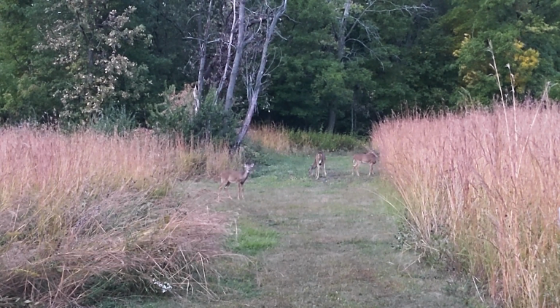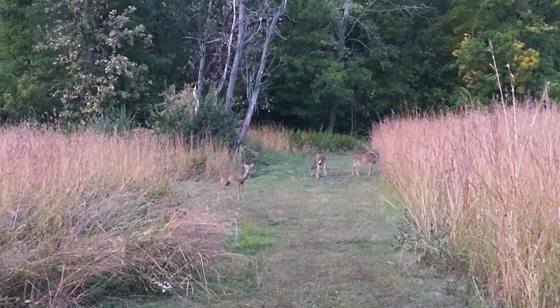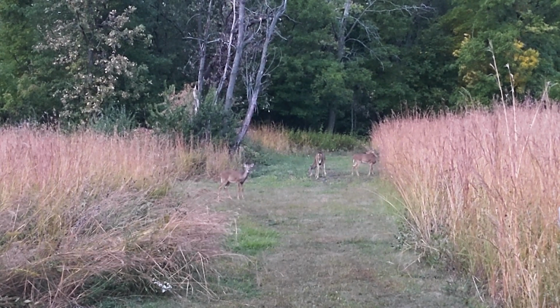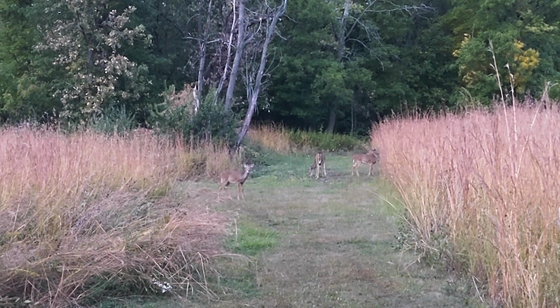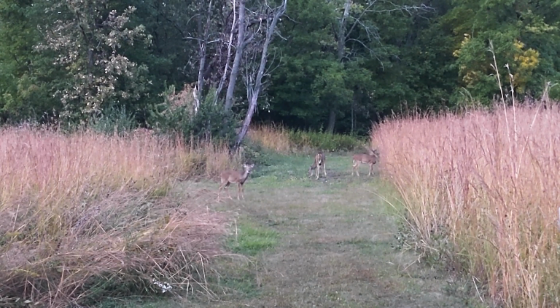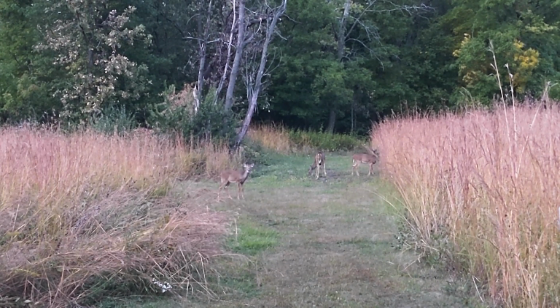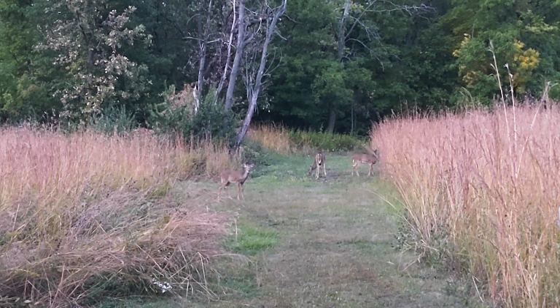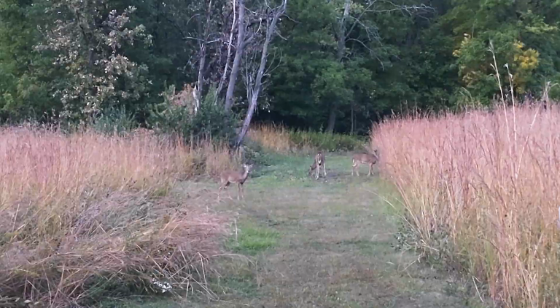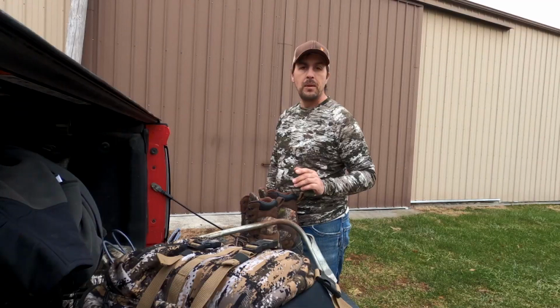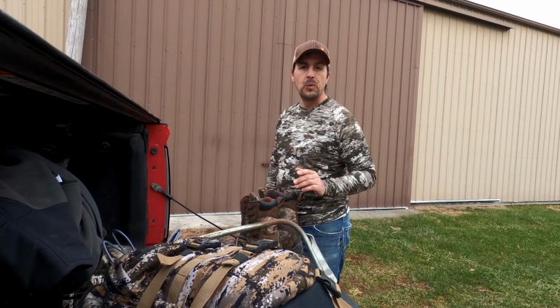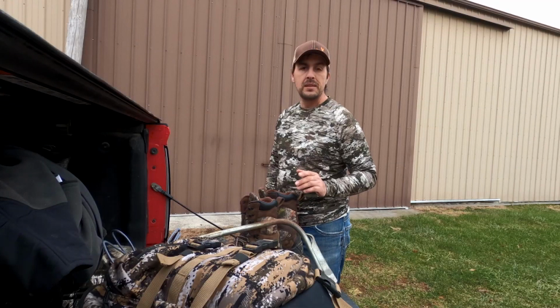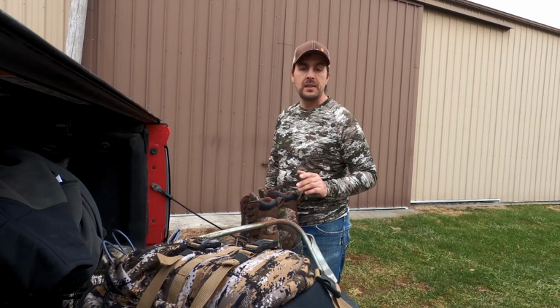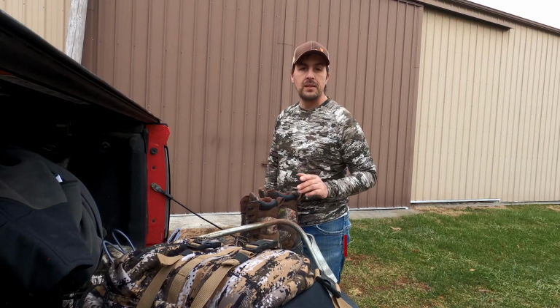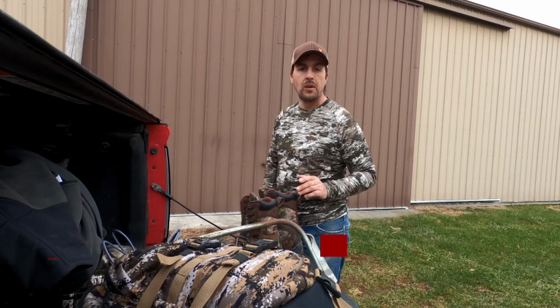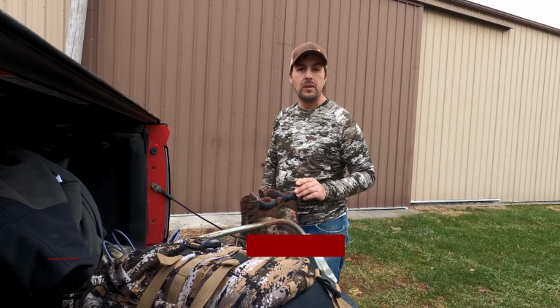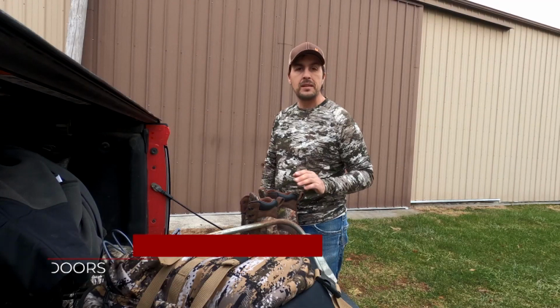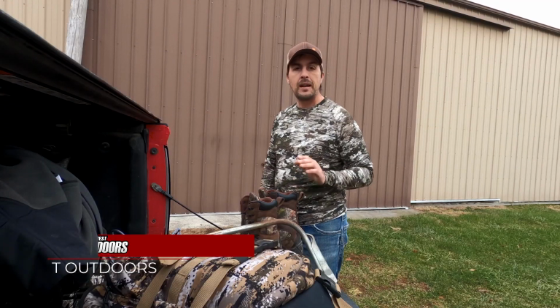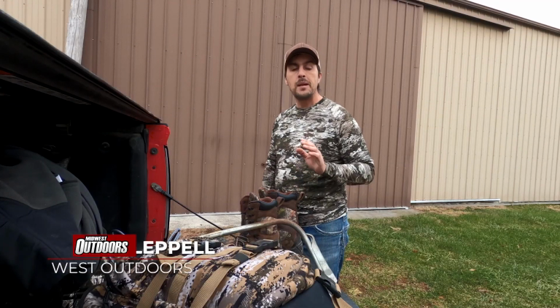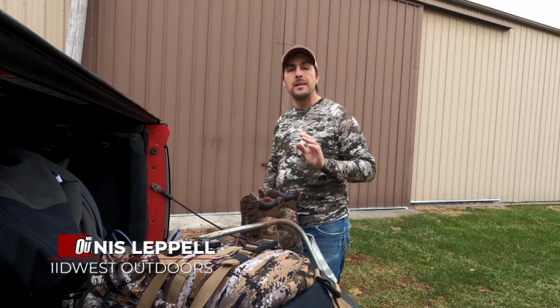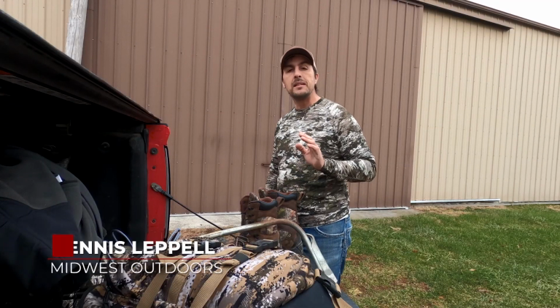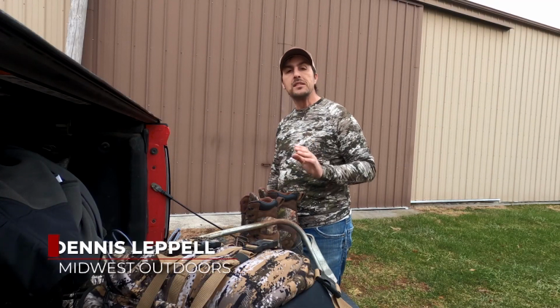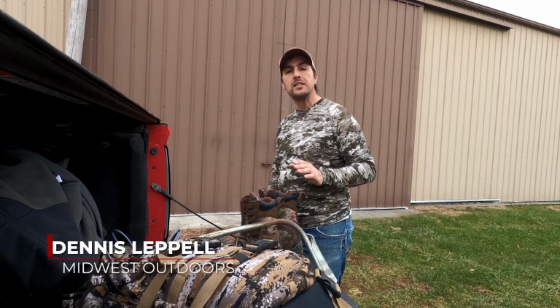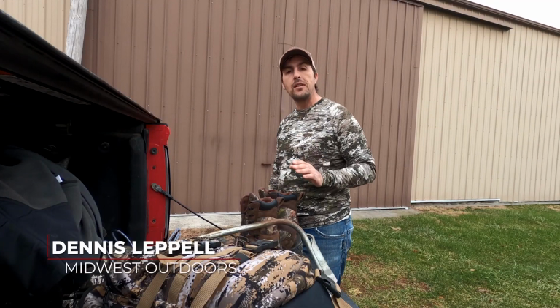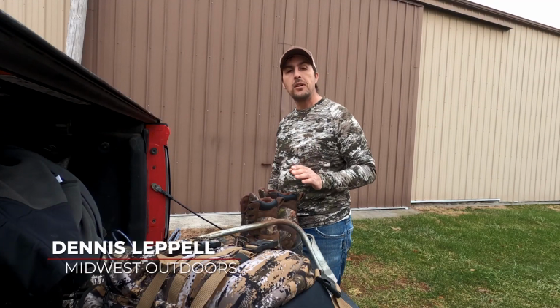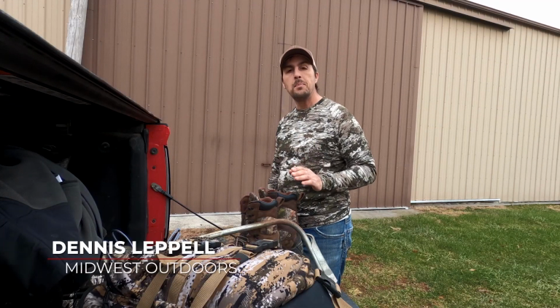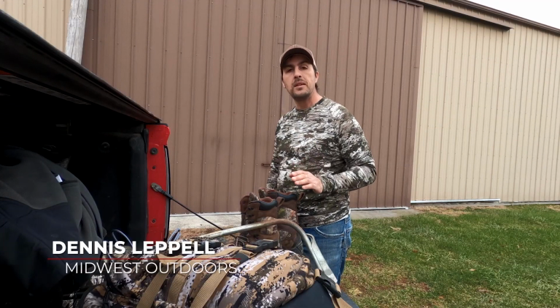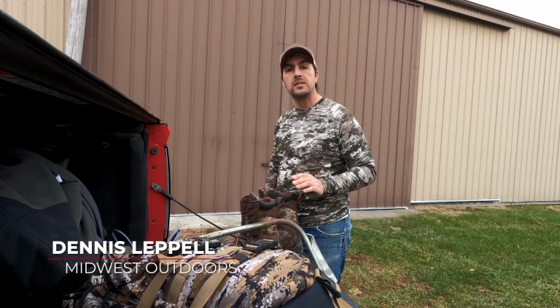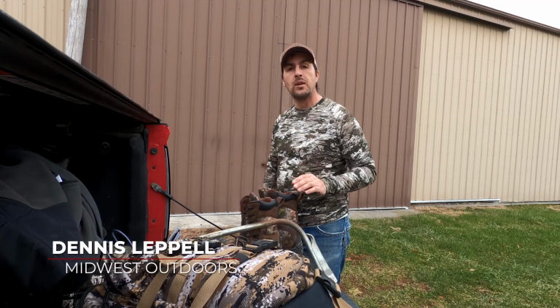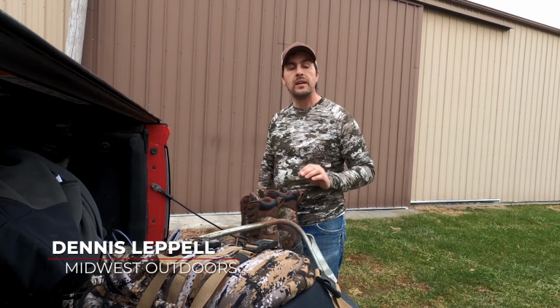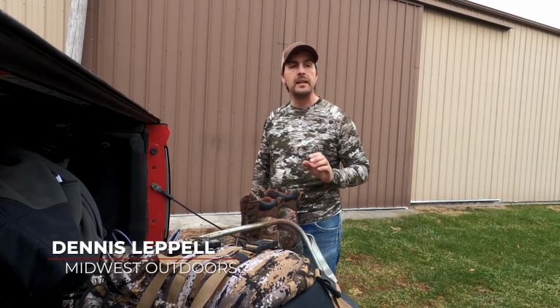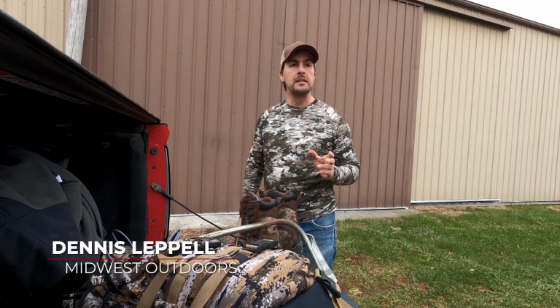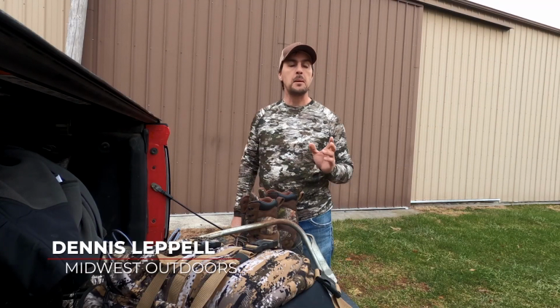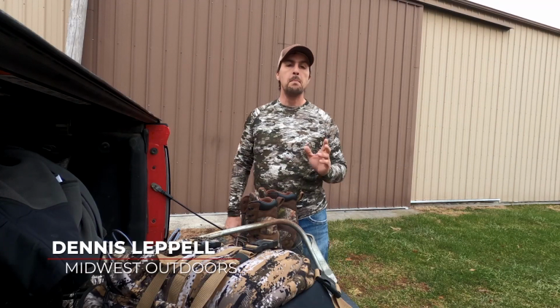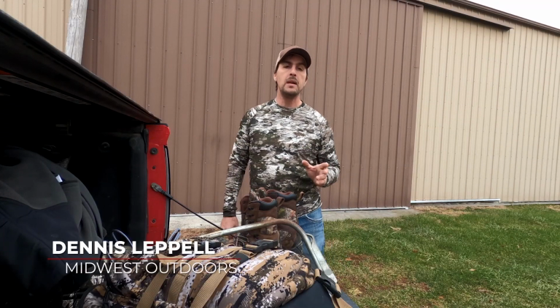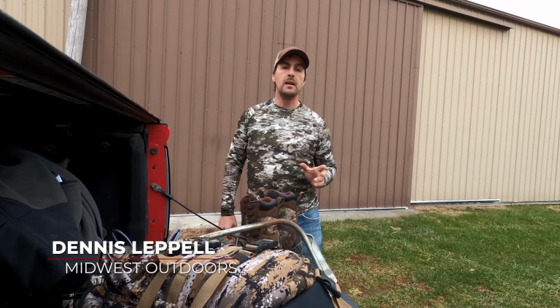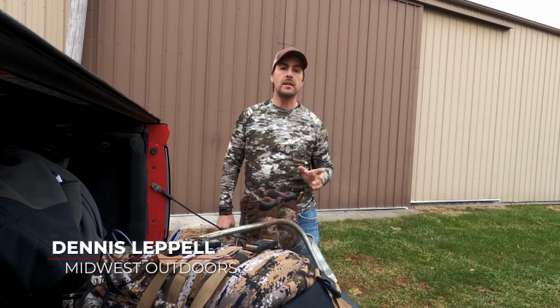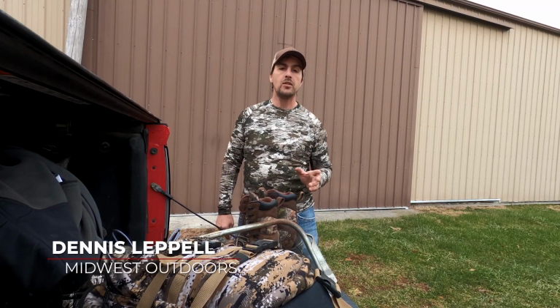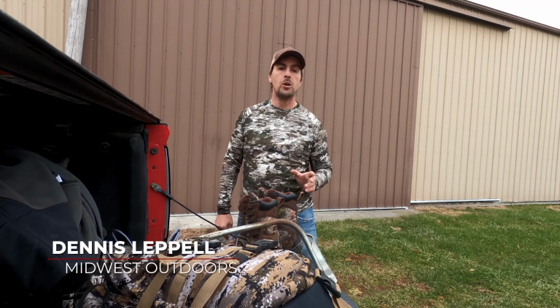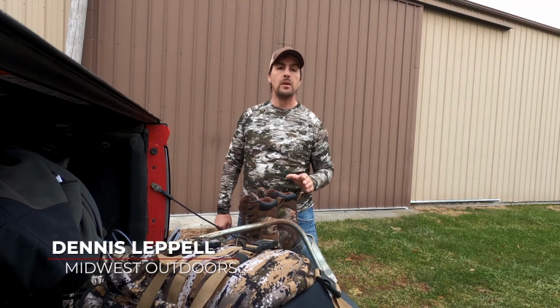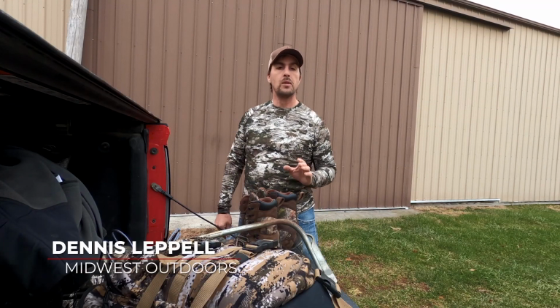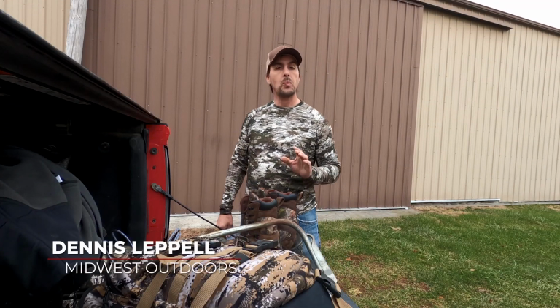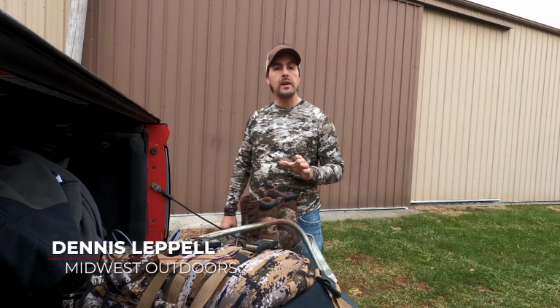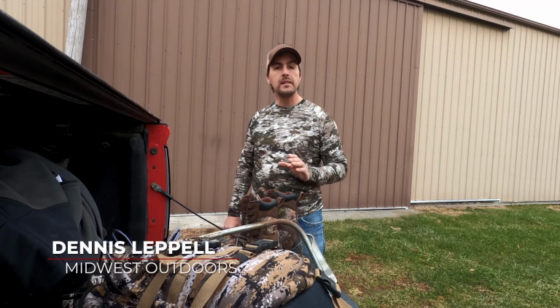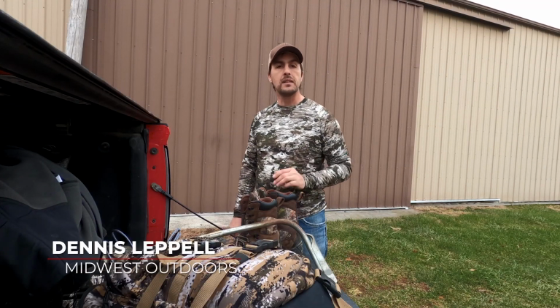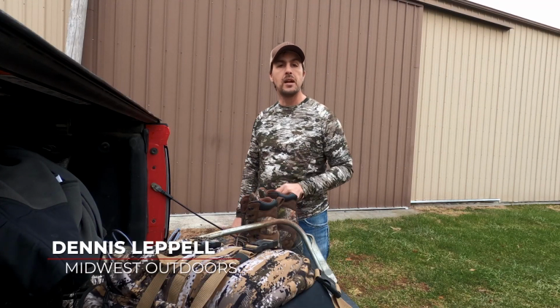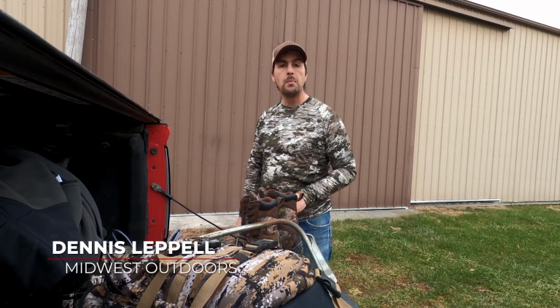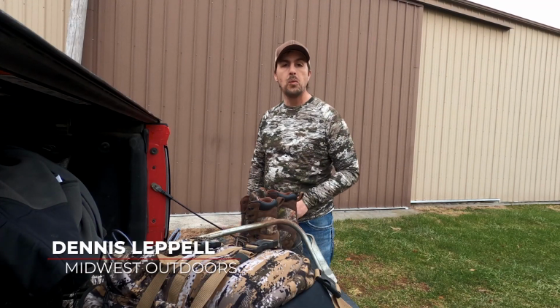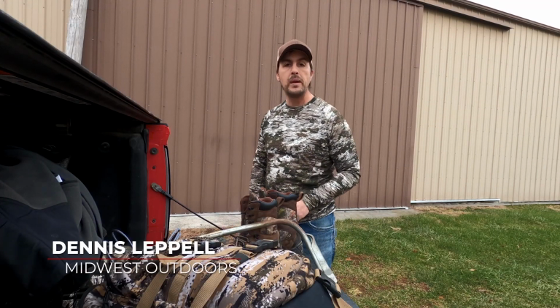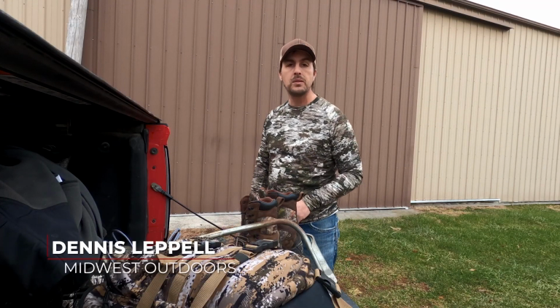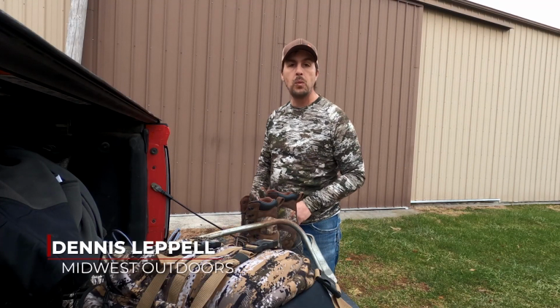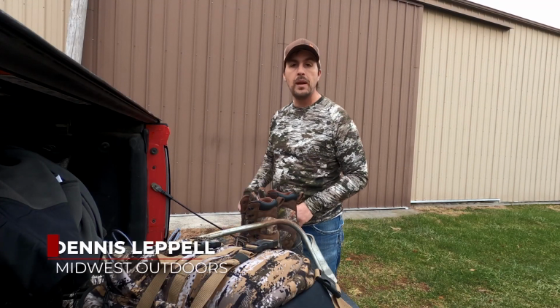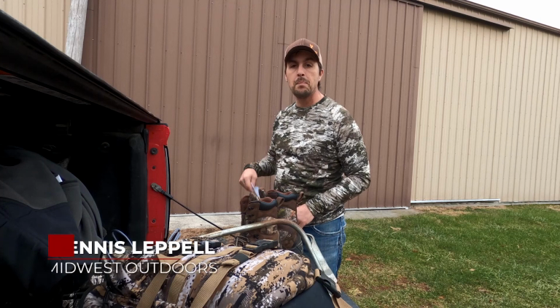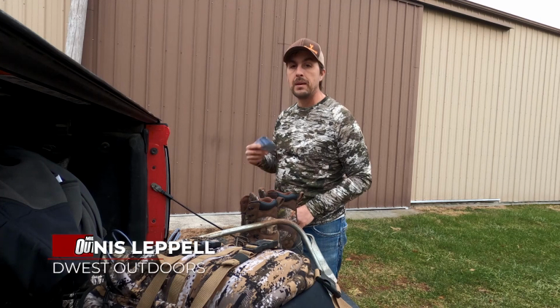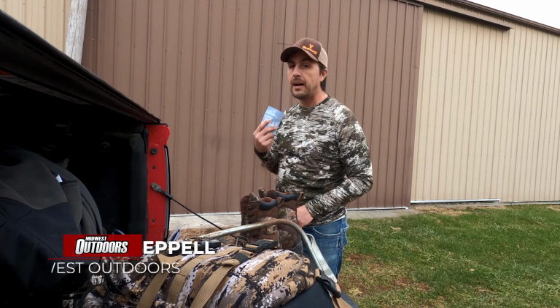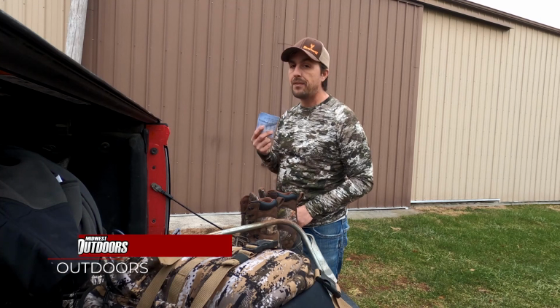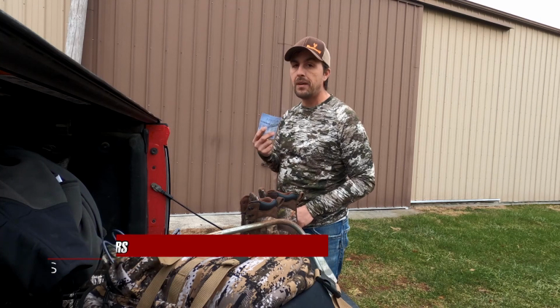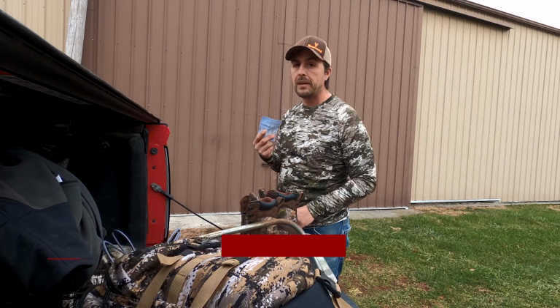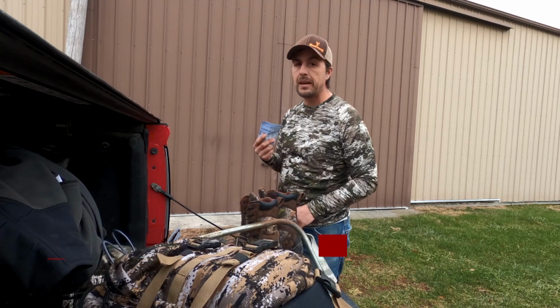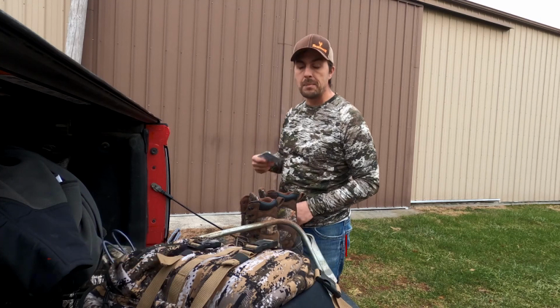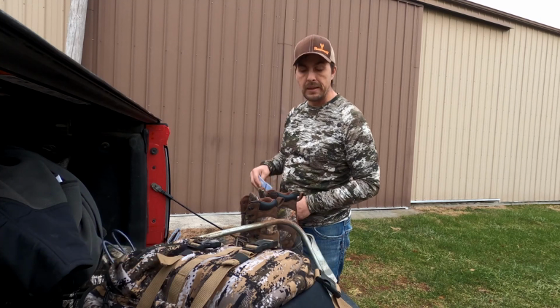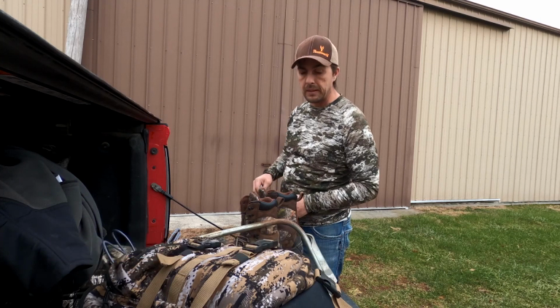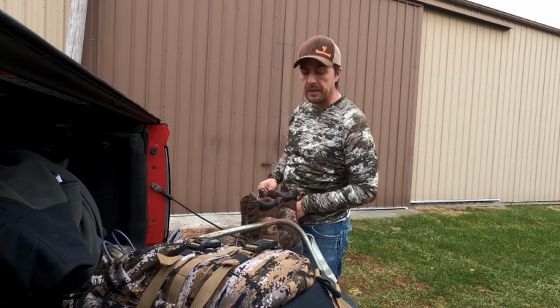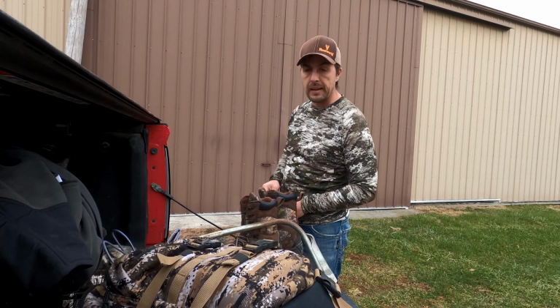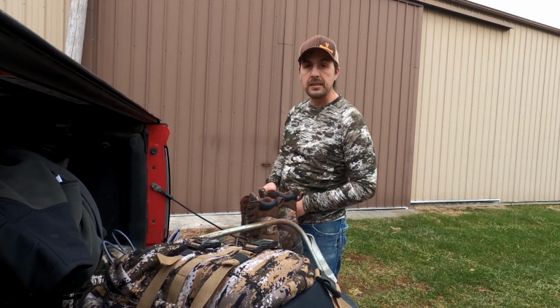Hey, Dennis LaPelle with Midwest Outdoors, and I am in southern Minnesota. It is mid-October. The rut is a couple weeks away, but I've already got my deer tags.